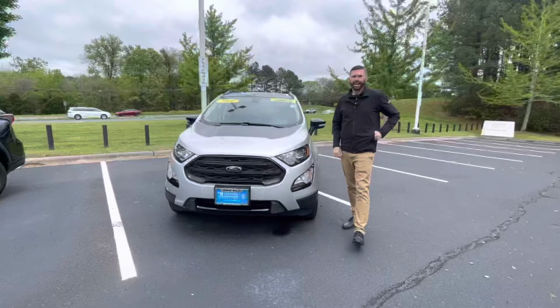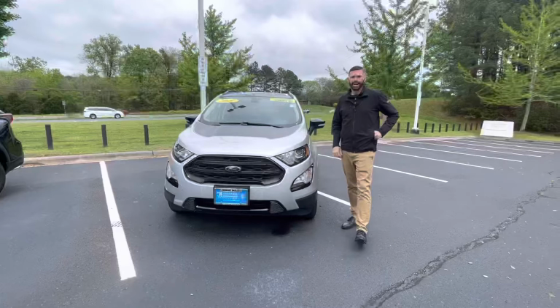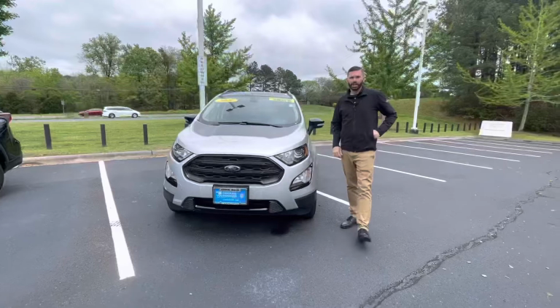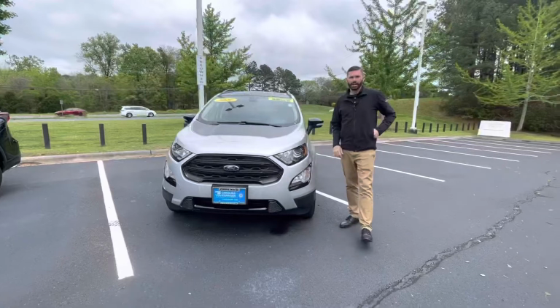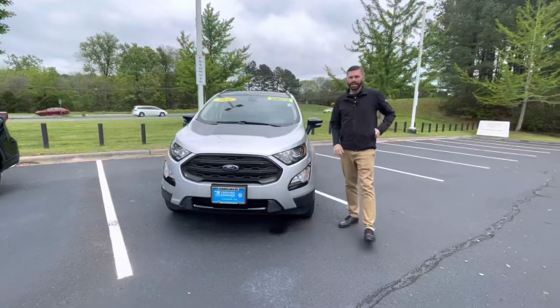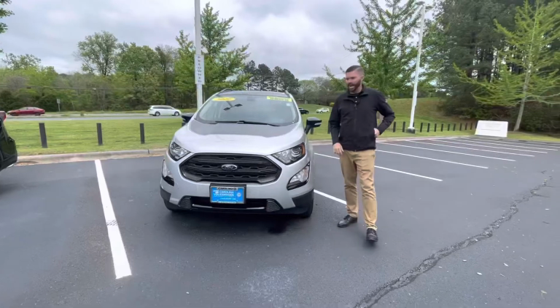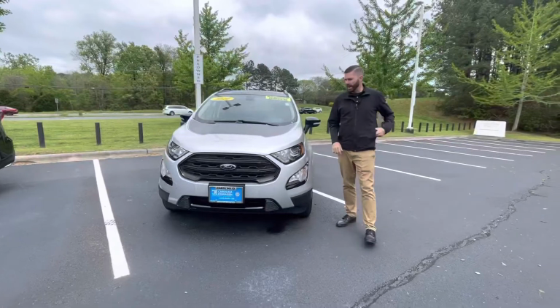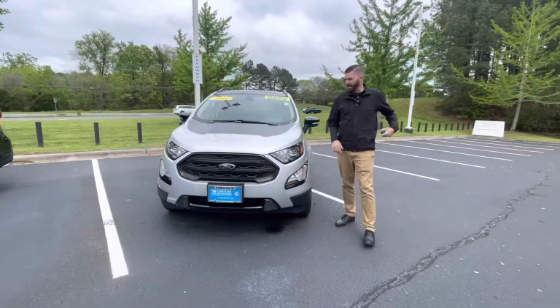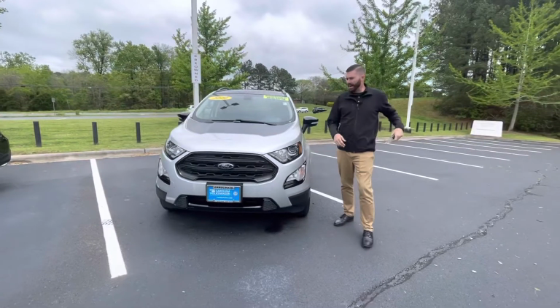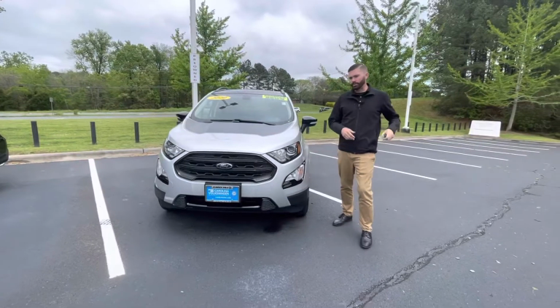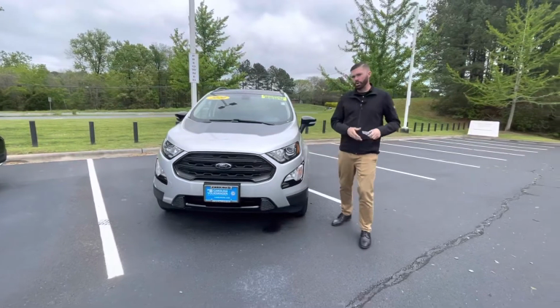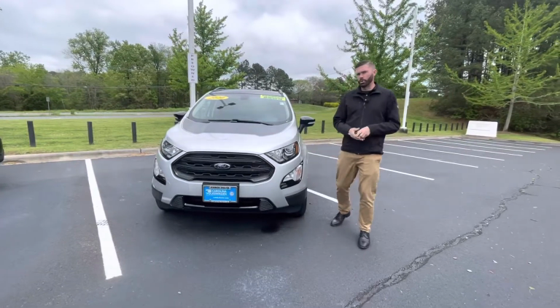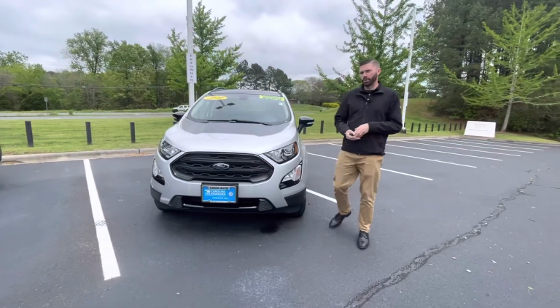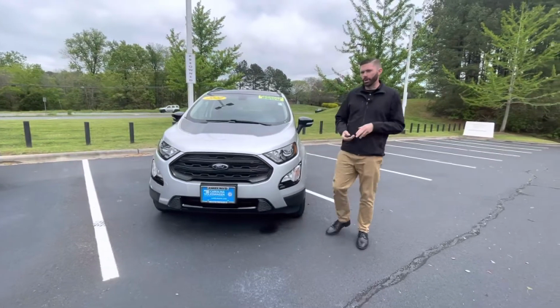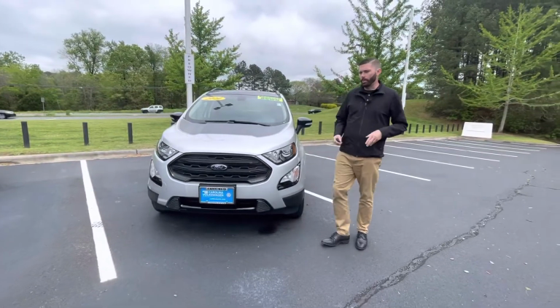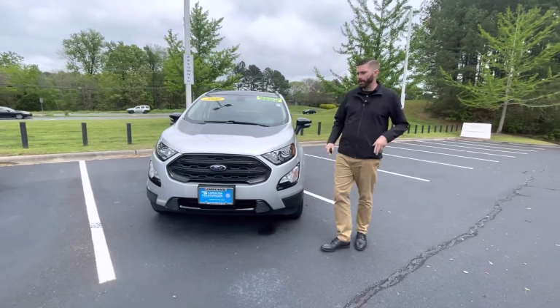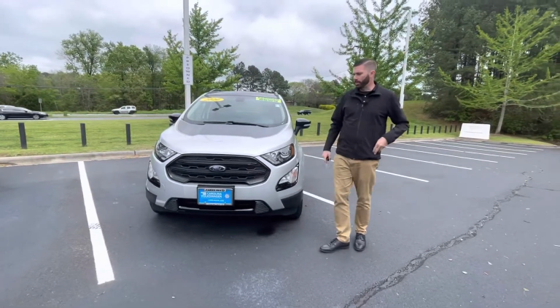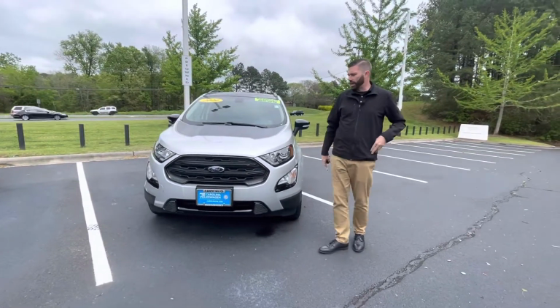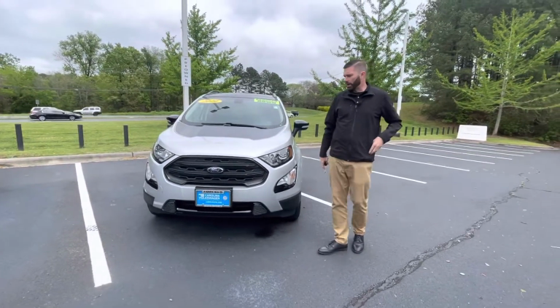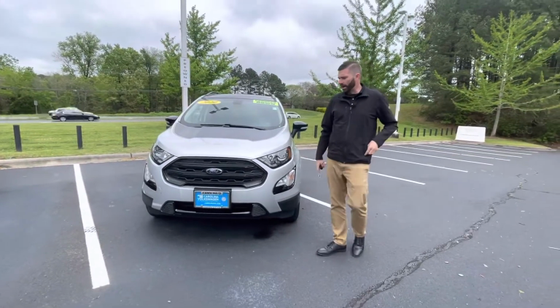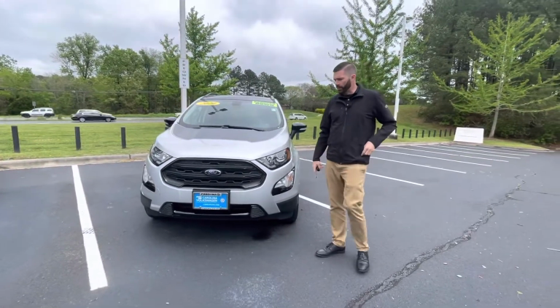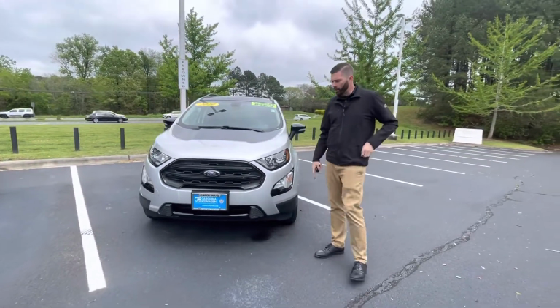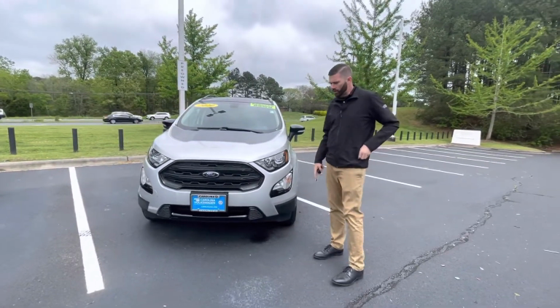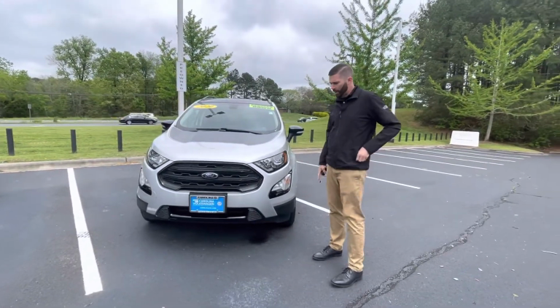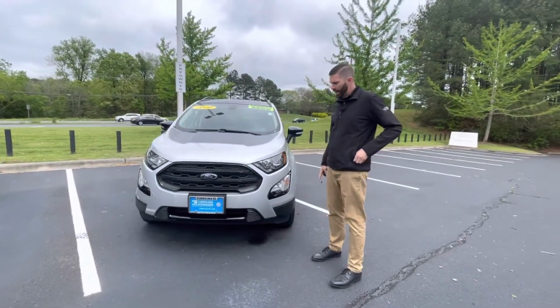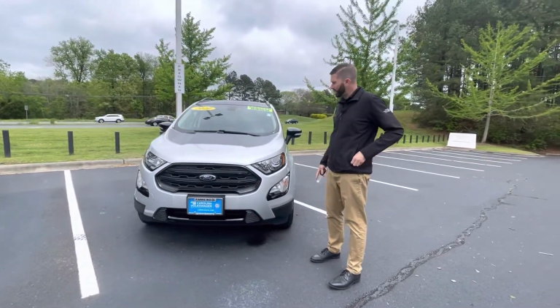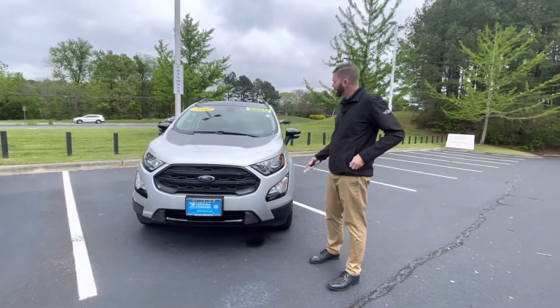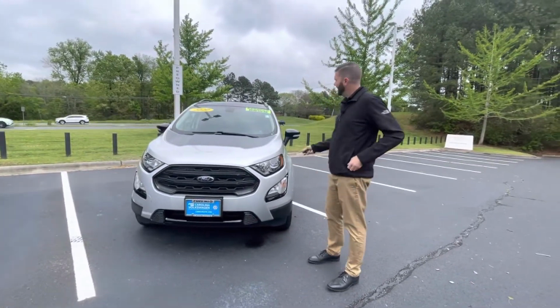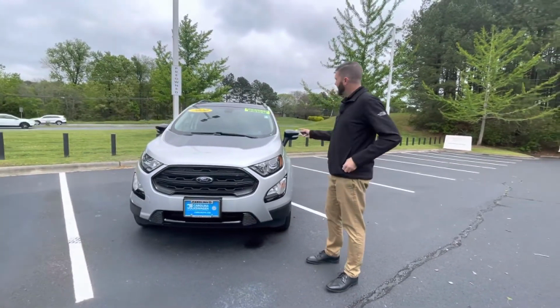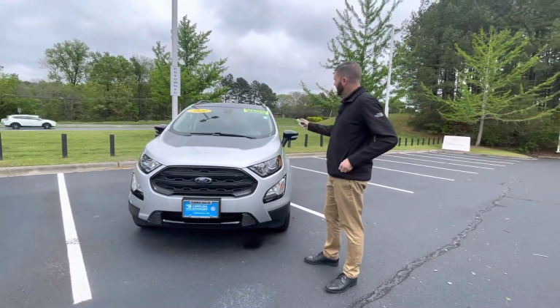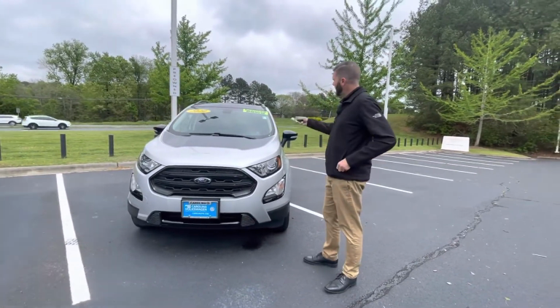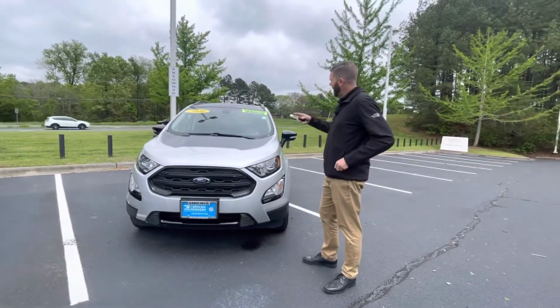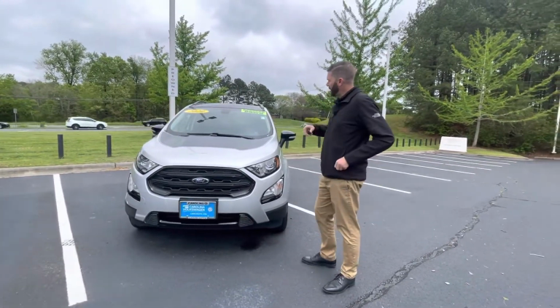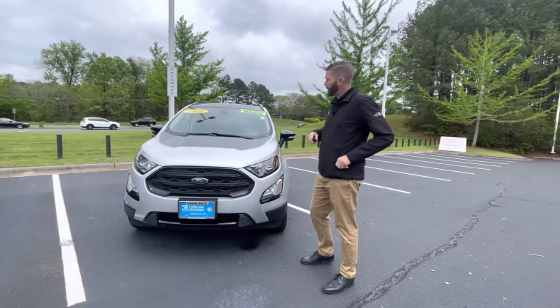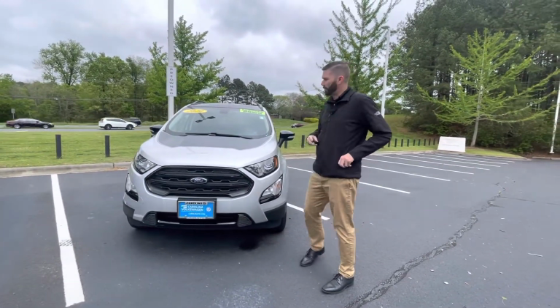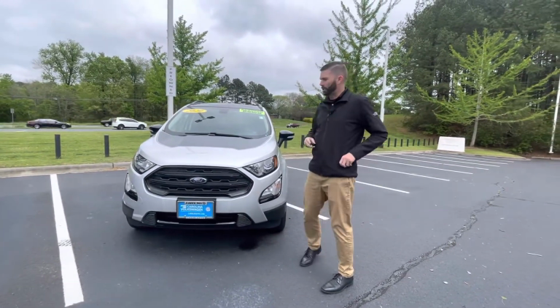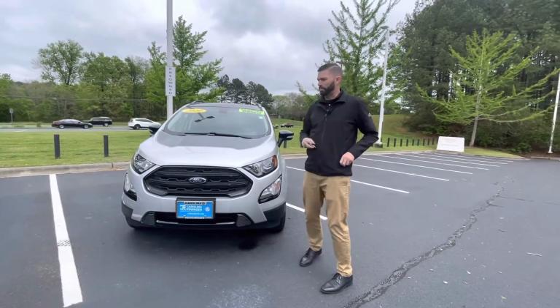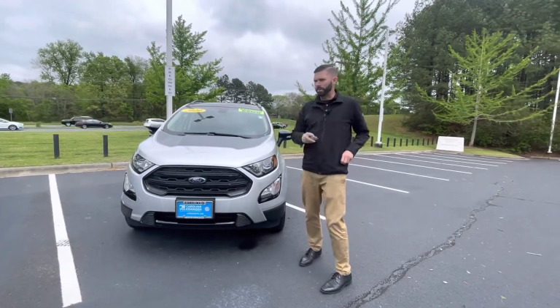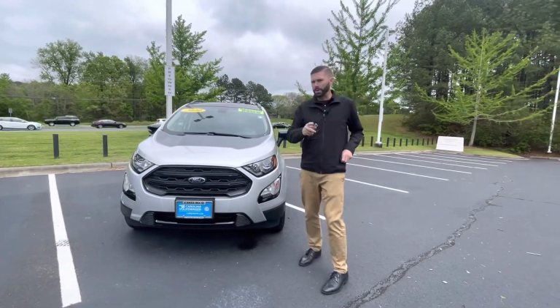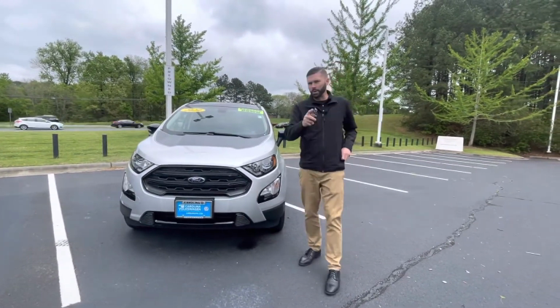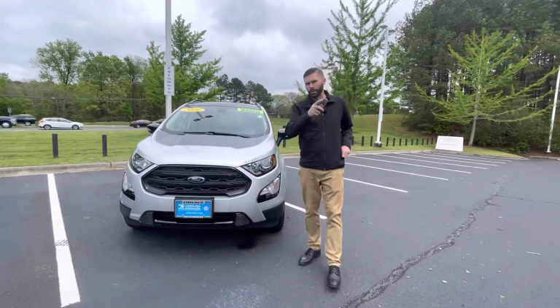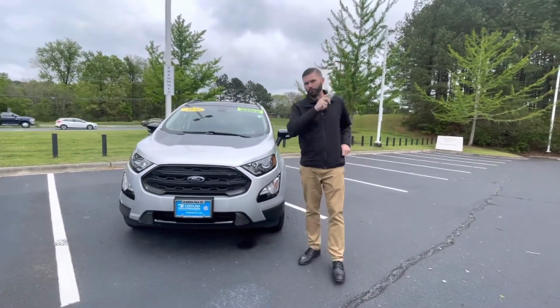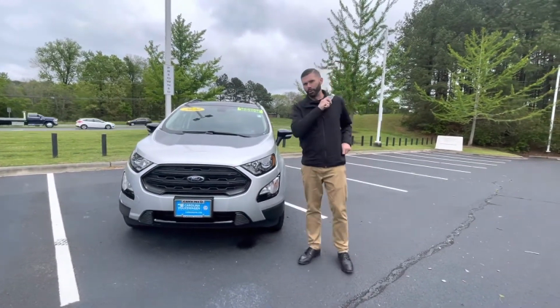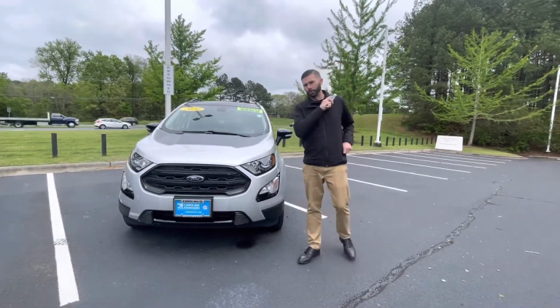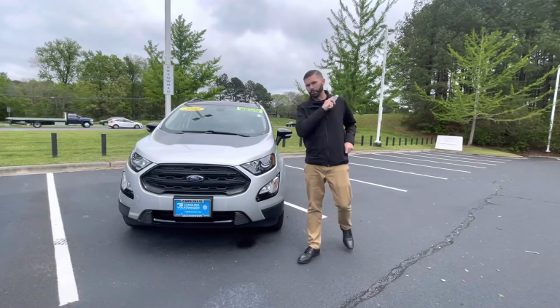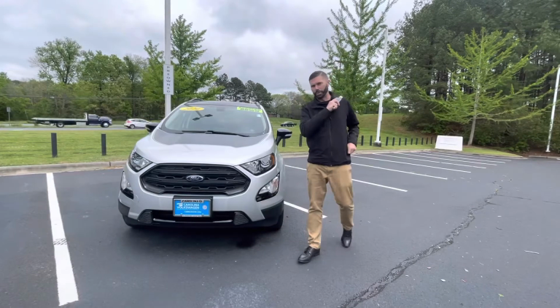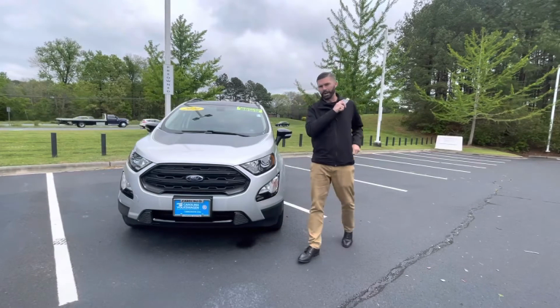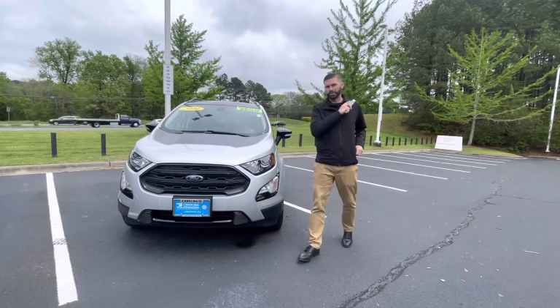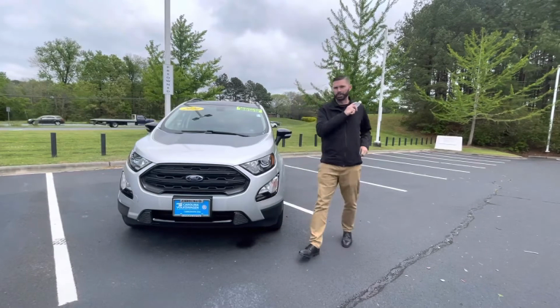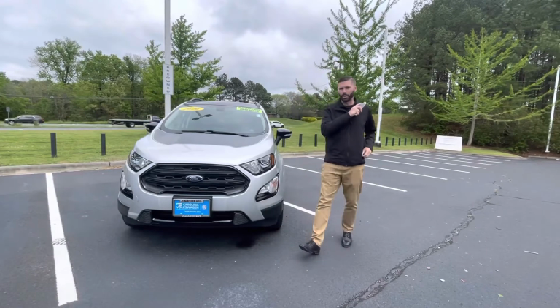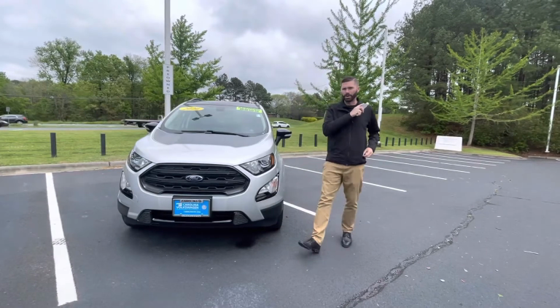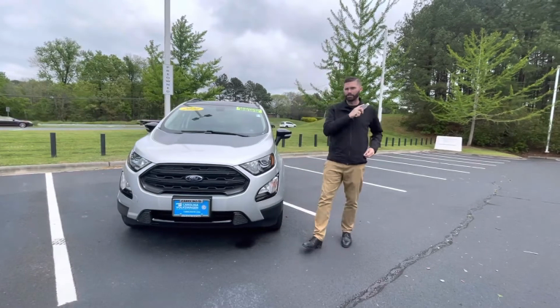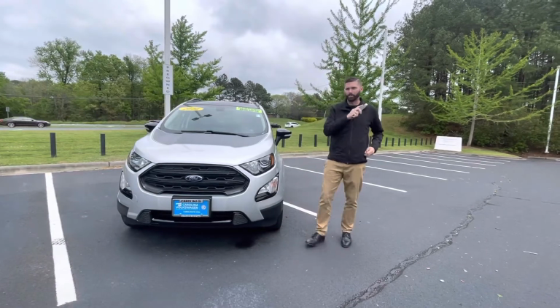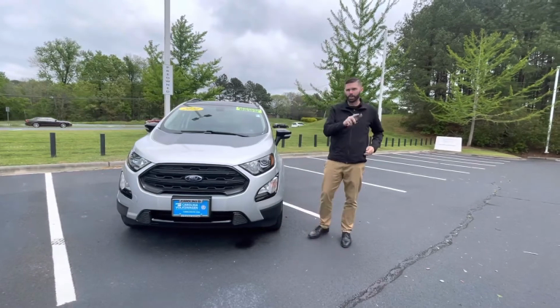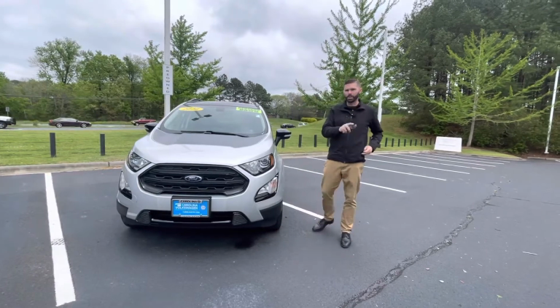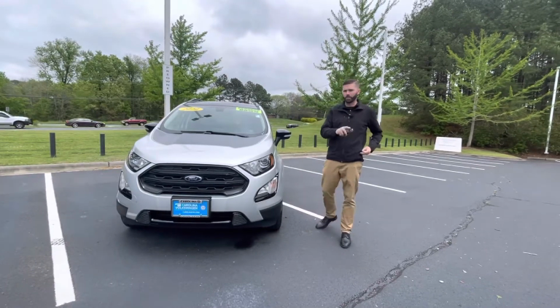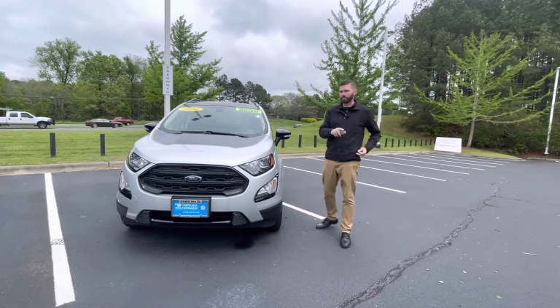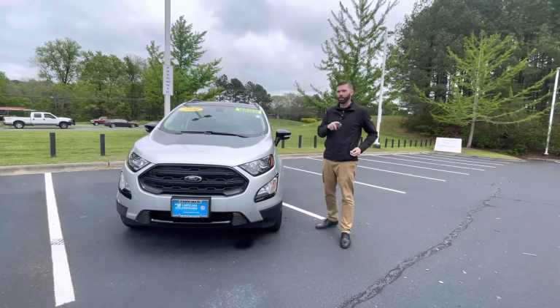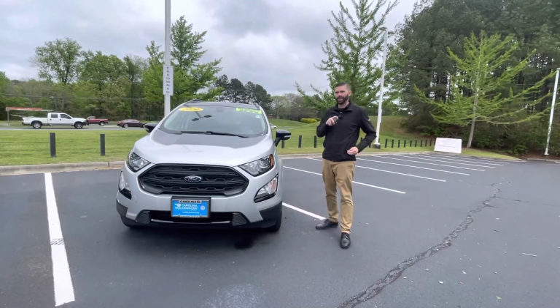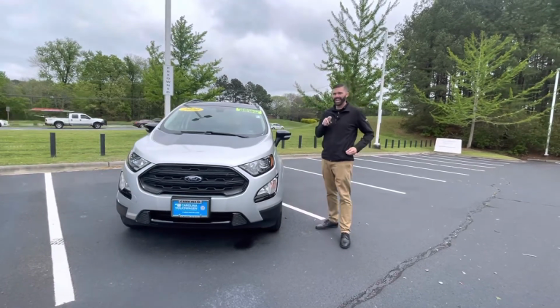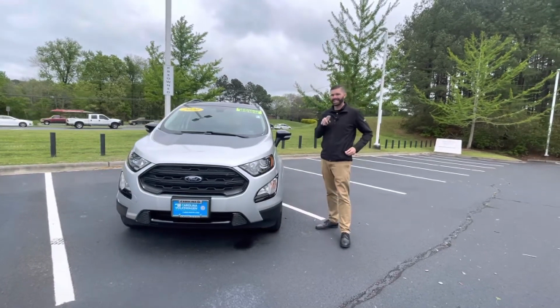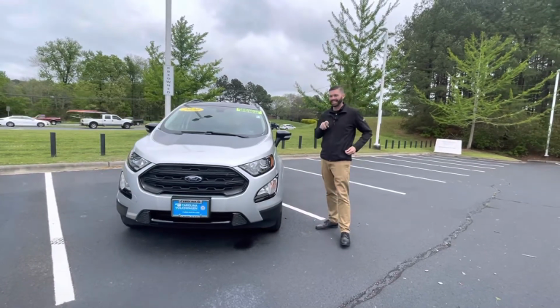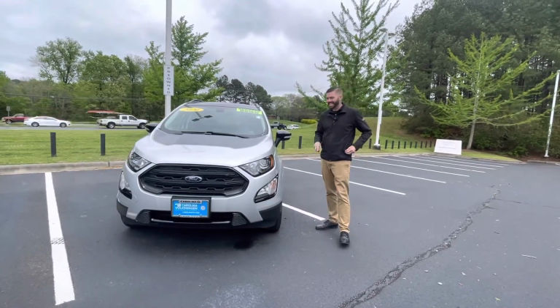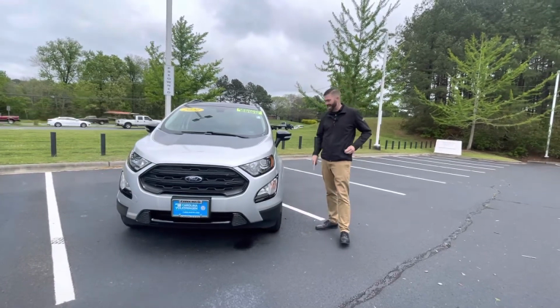Hey, good afternoon. Chris Harman here with Carolina Volkswagen, standing here with this beautiful 2020 Ford EcoSport SES.